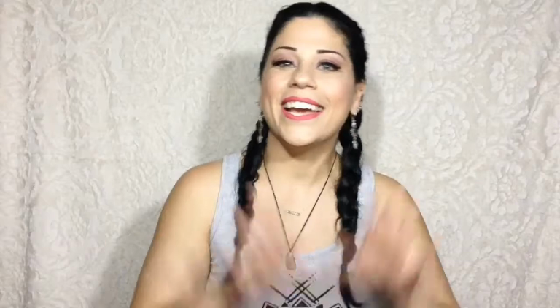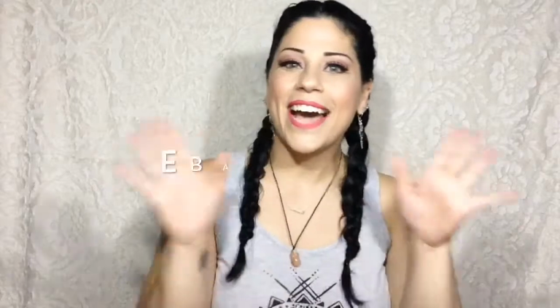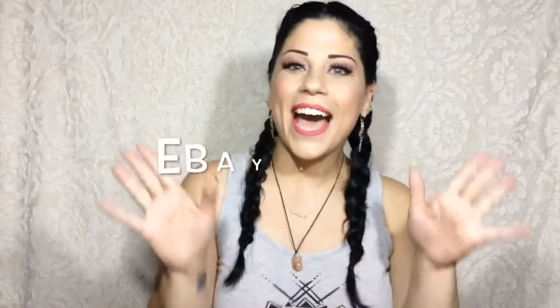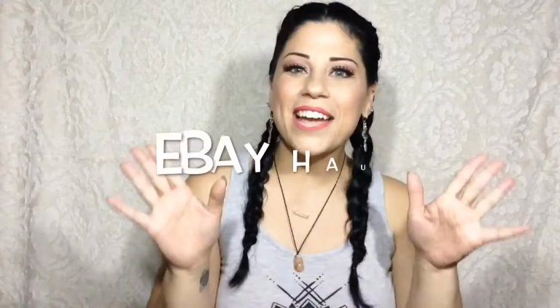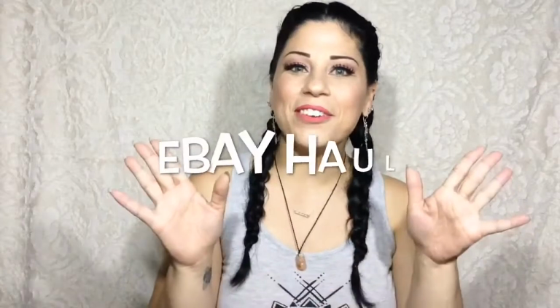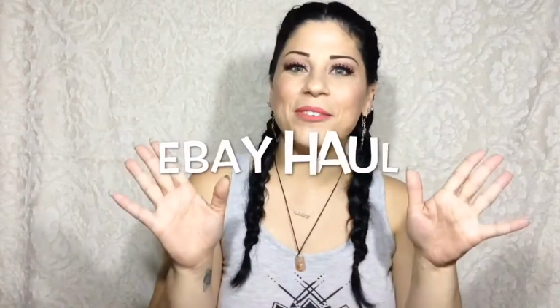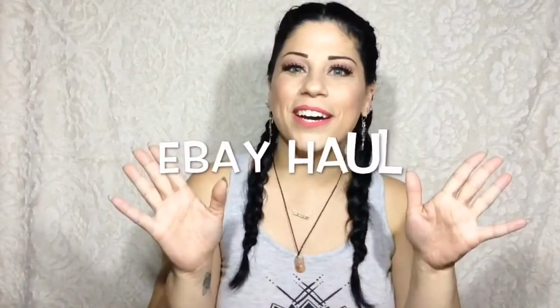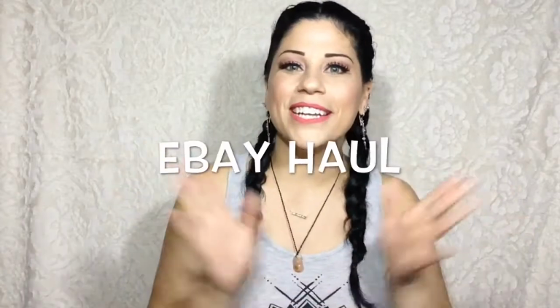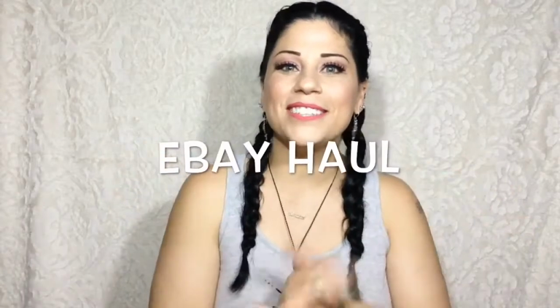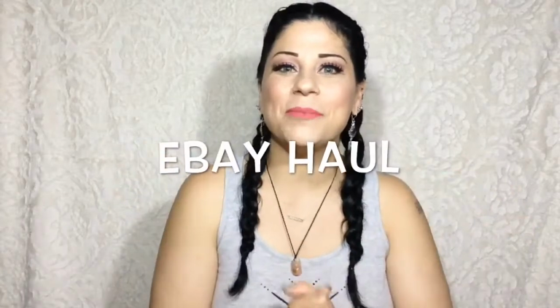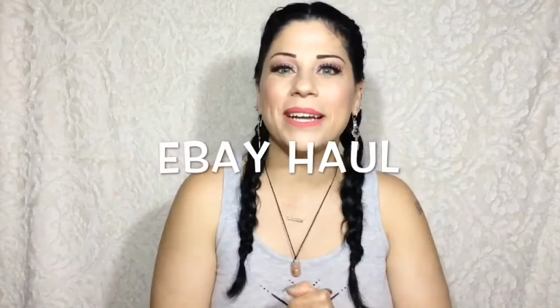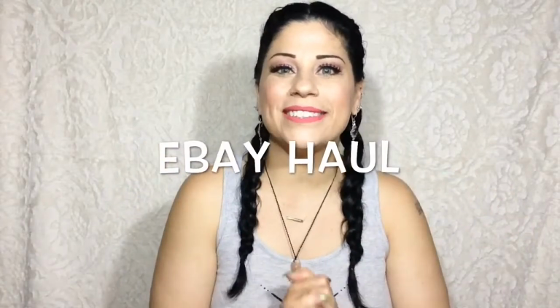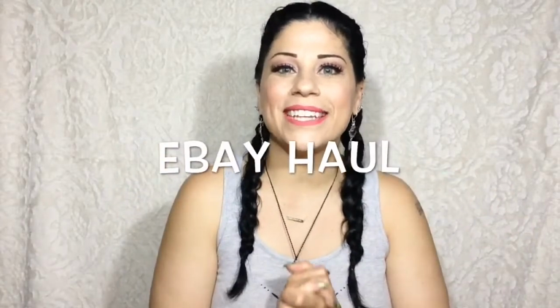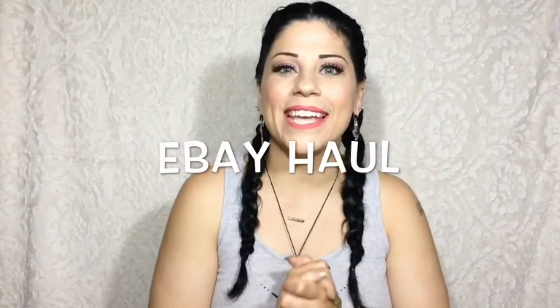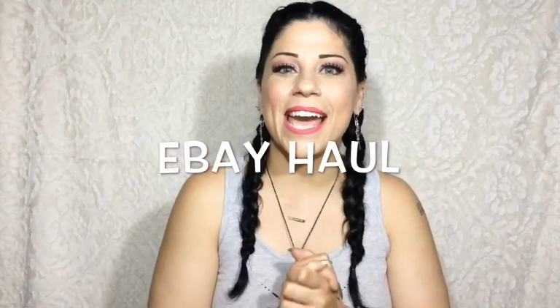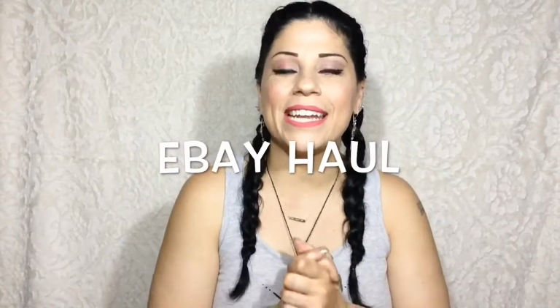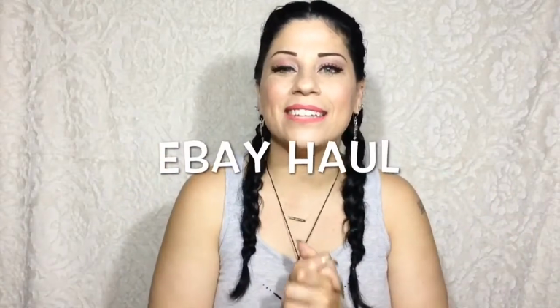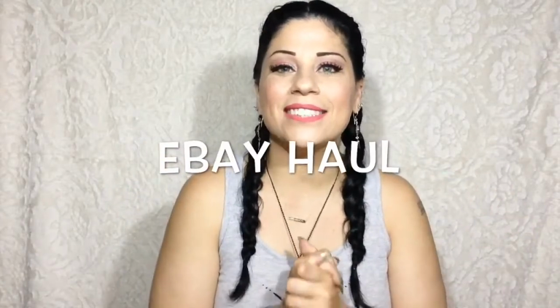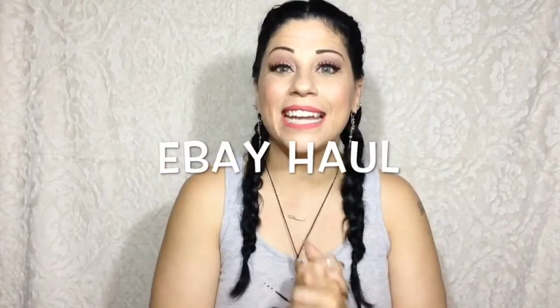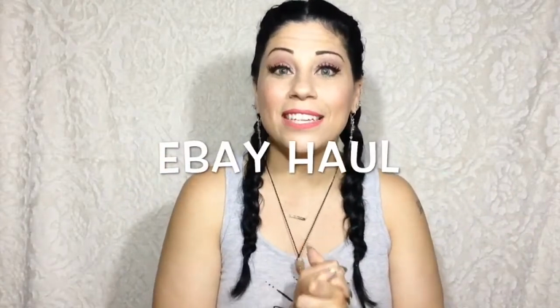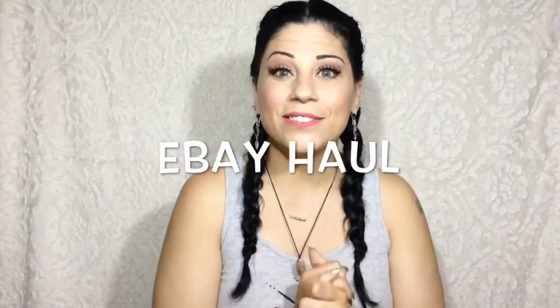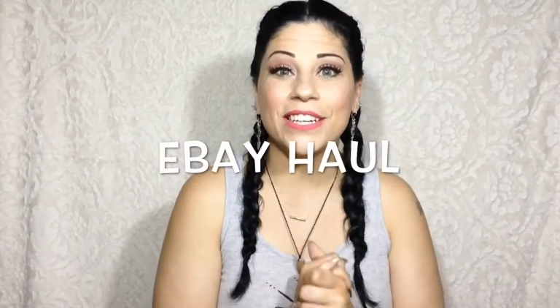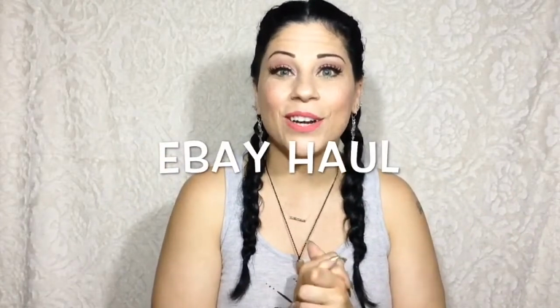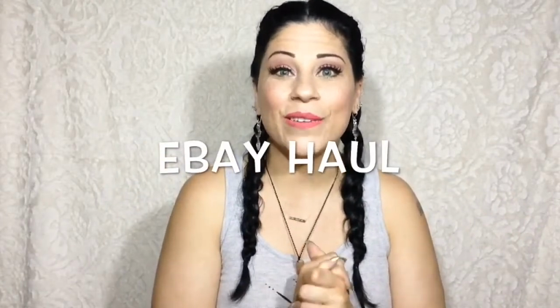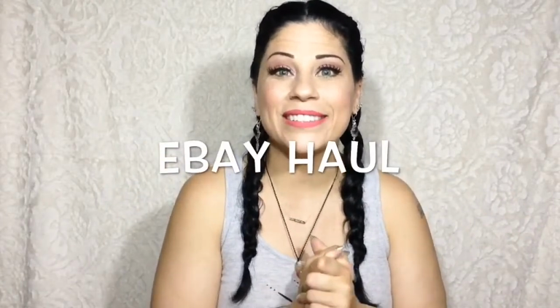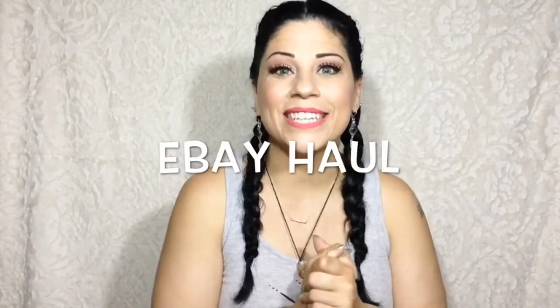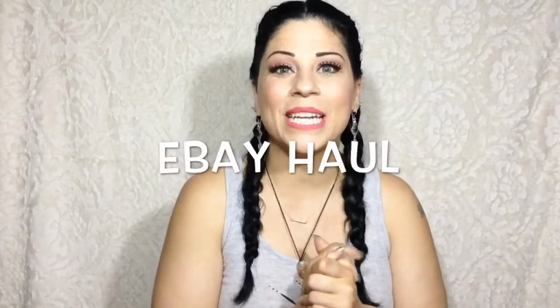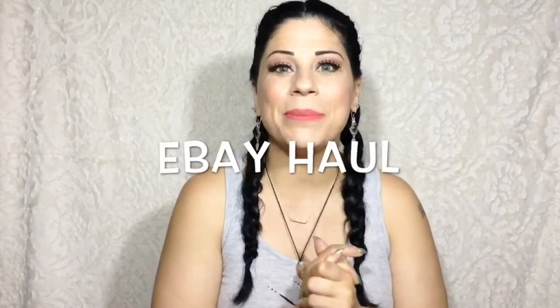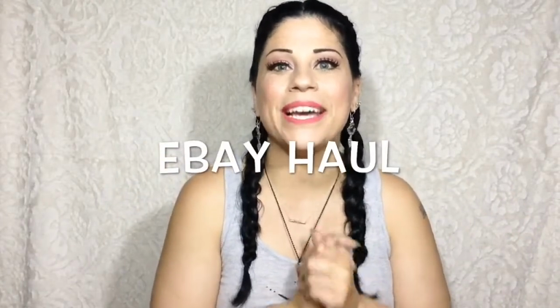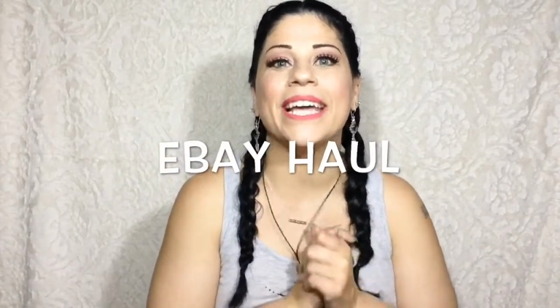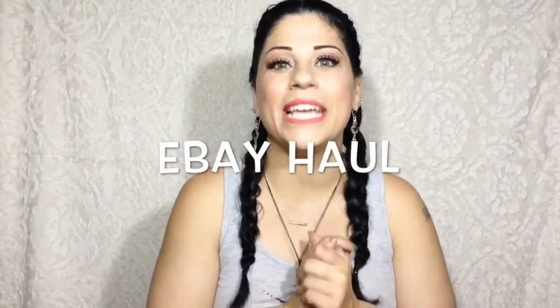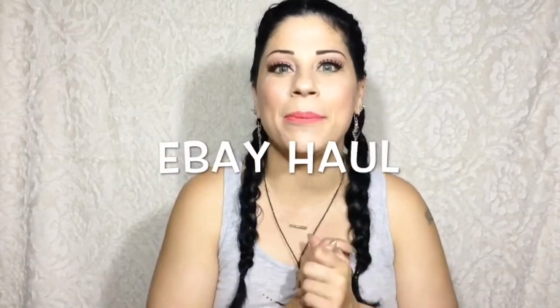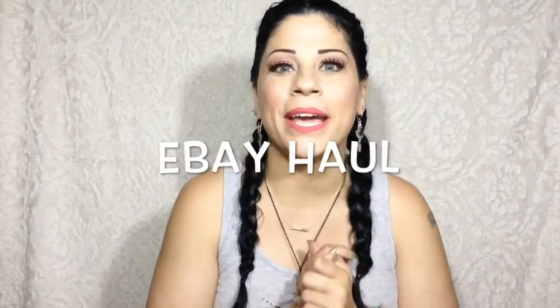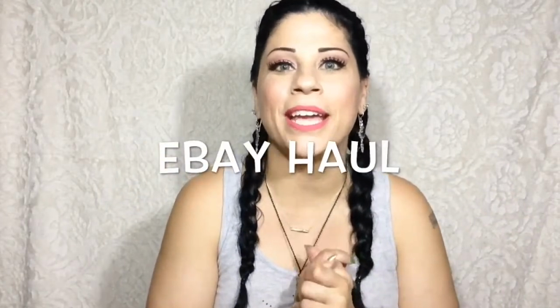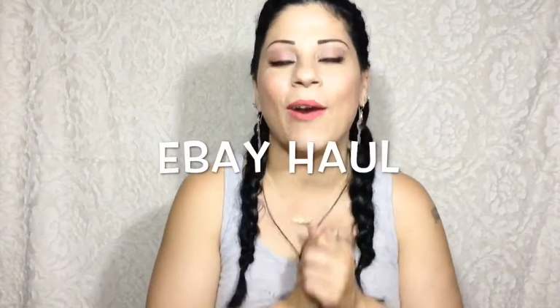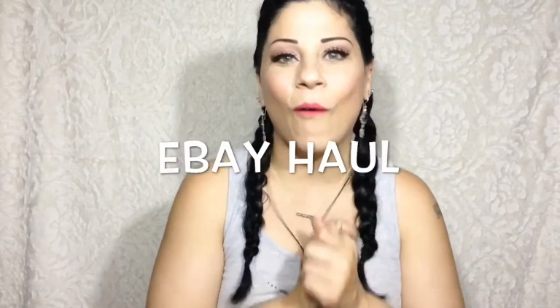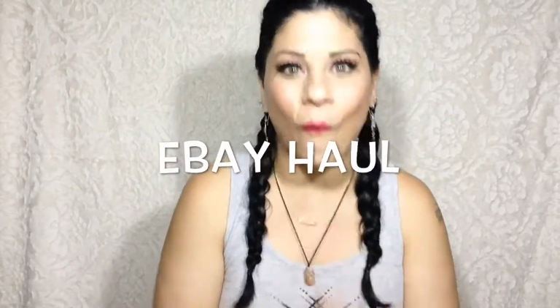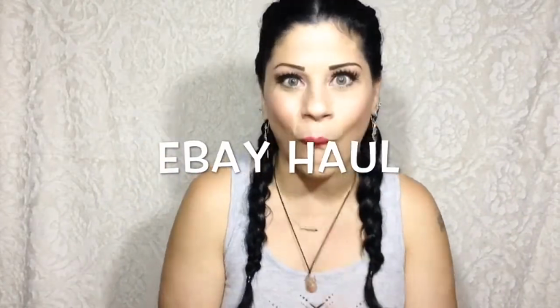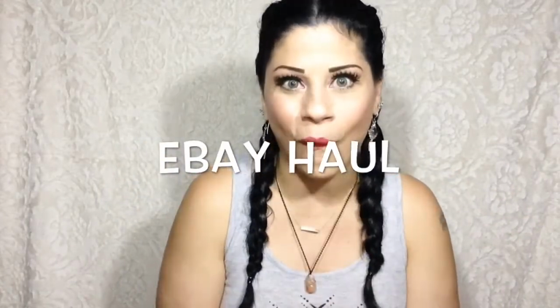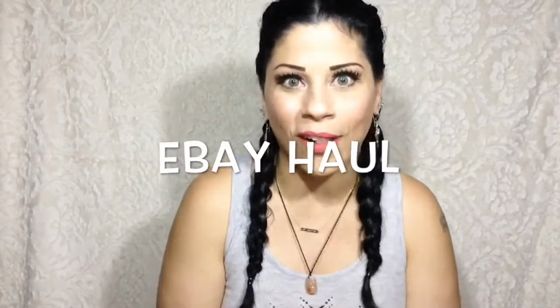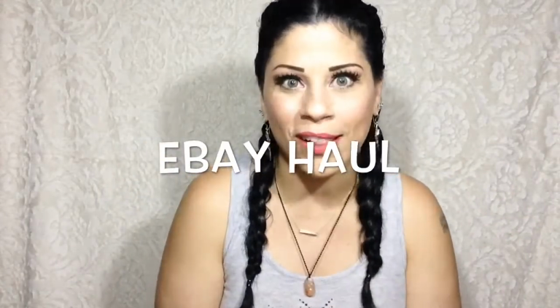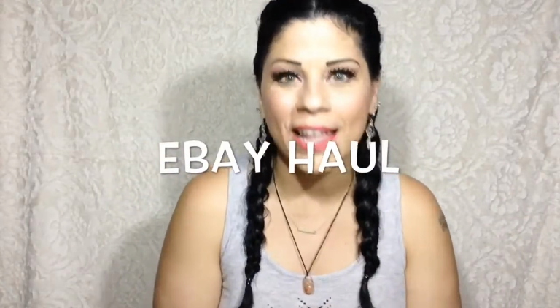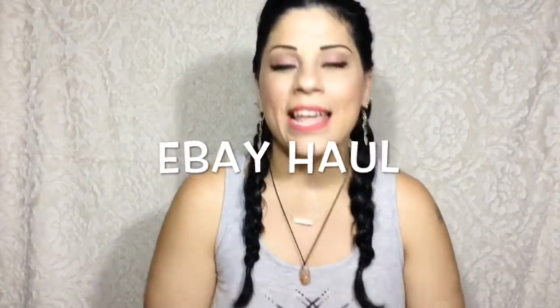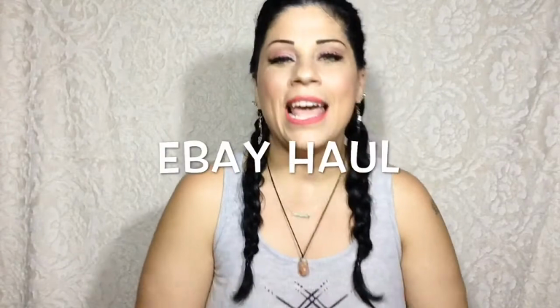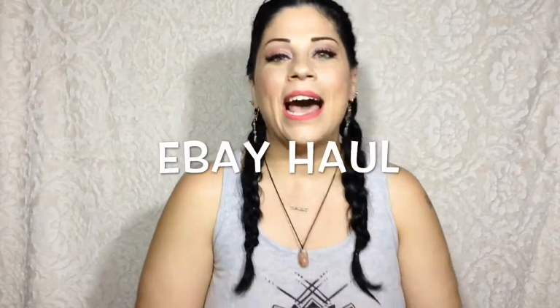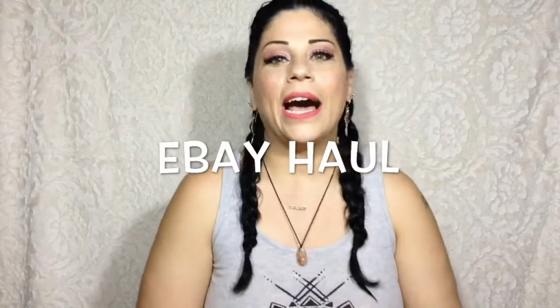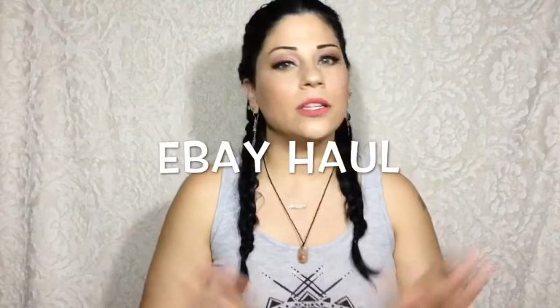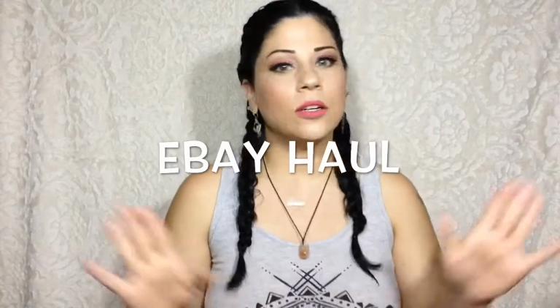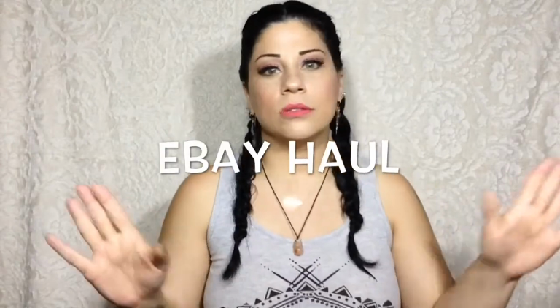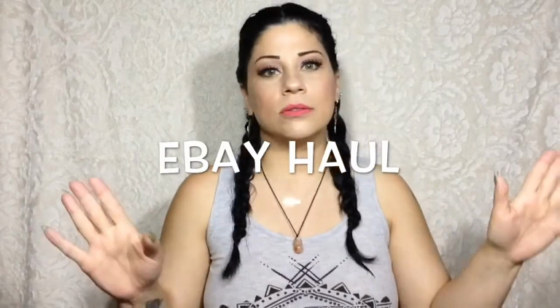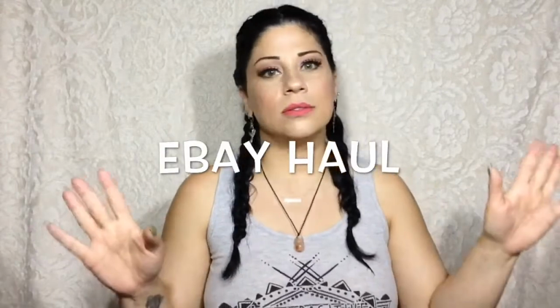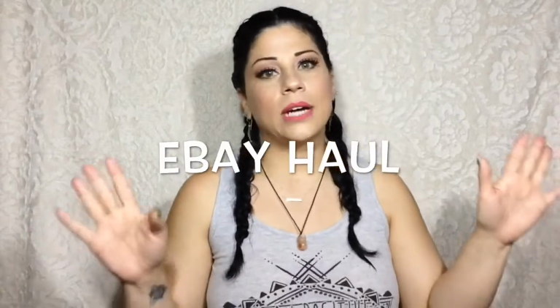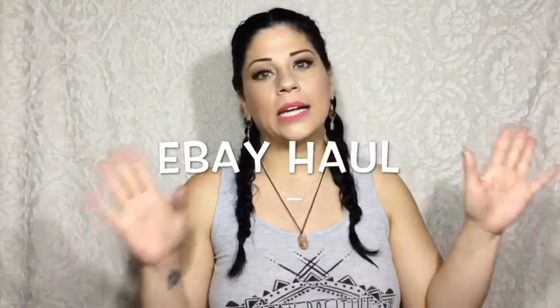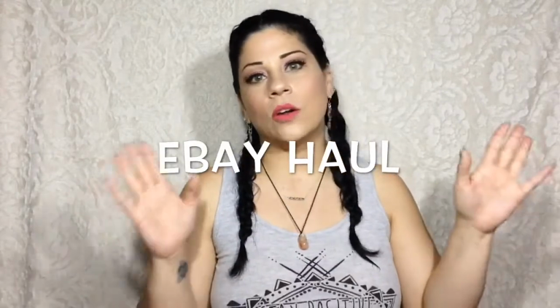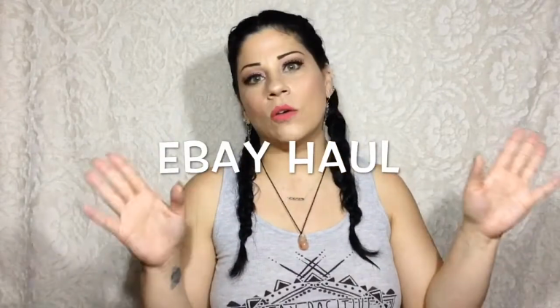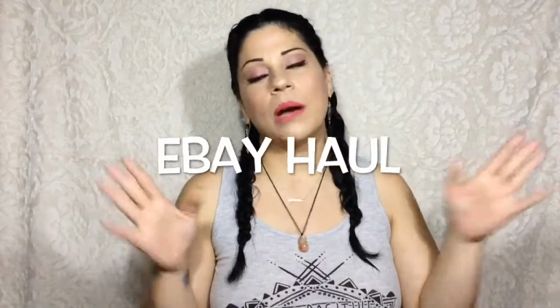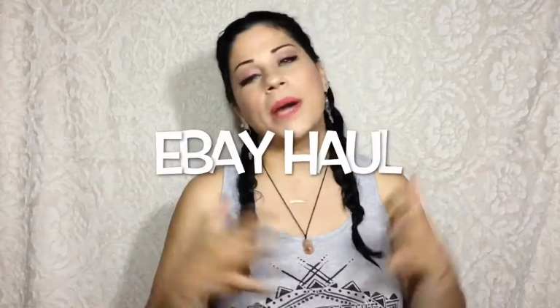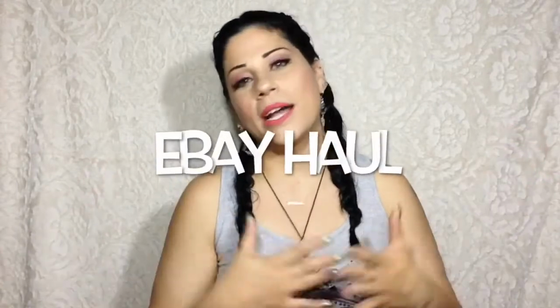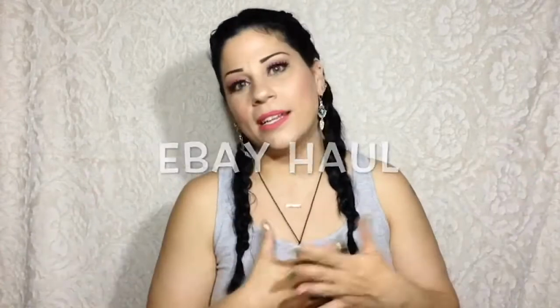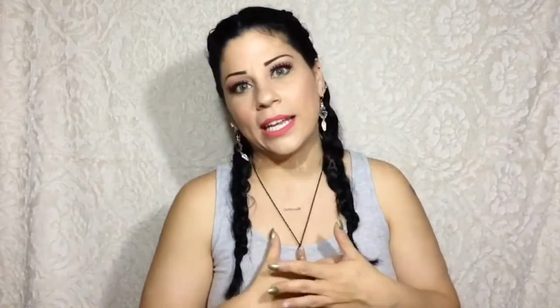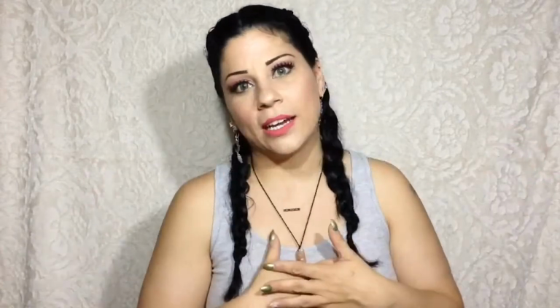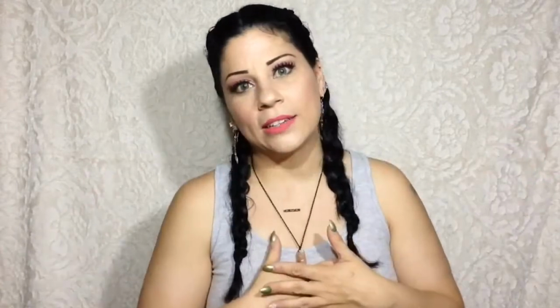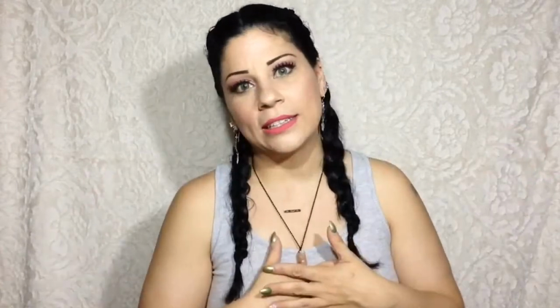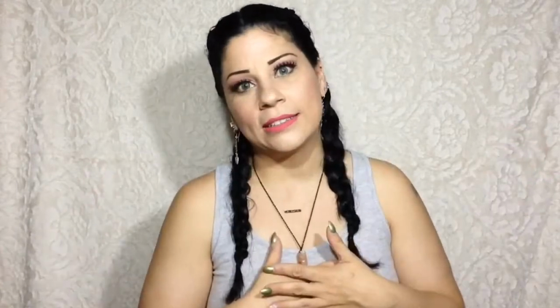Hi everyone, it's Betsy again and today's video is gonna be an eBay haul. I know, I'm kind of late on this.